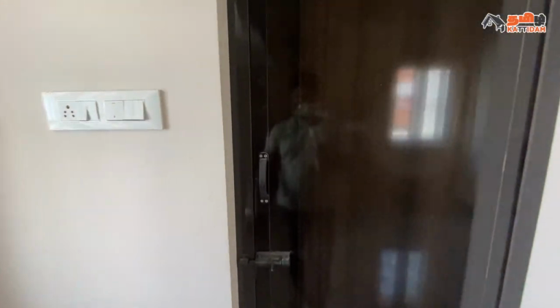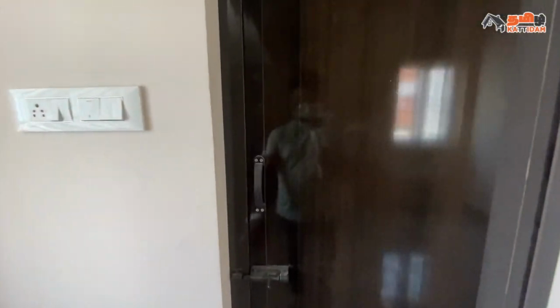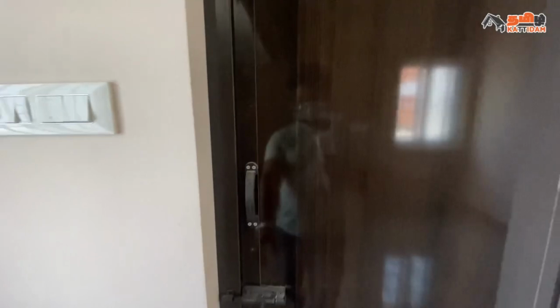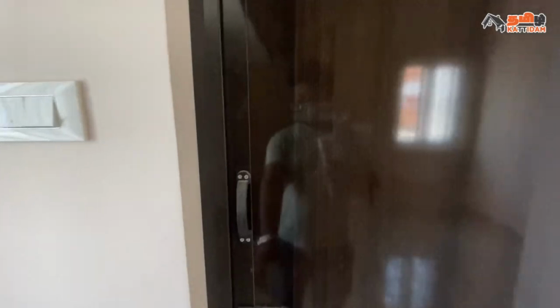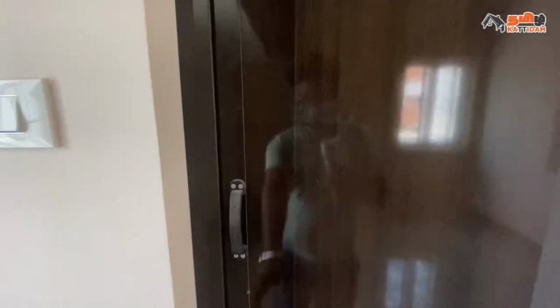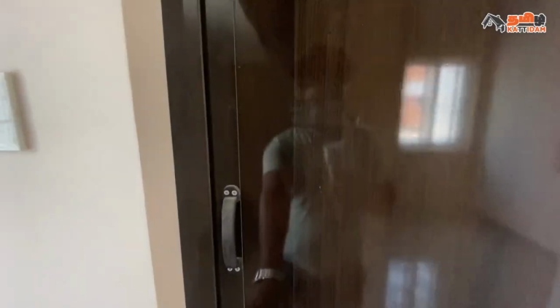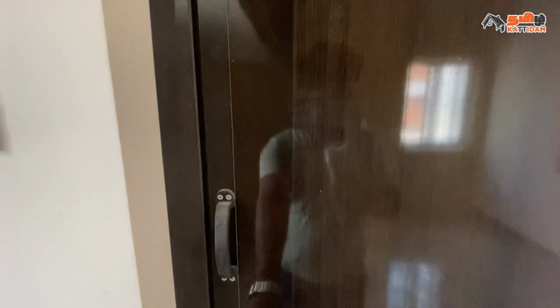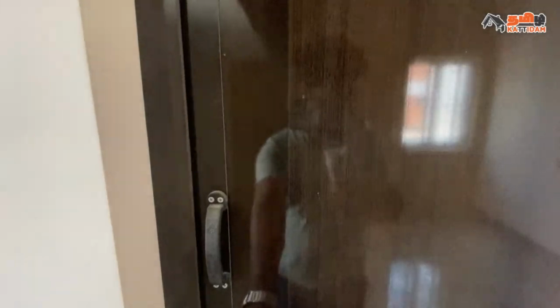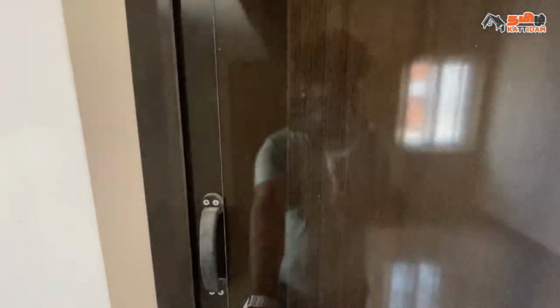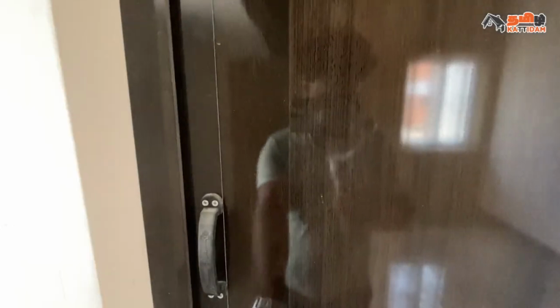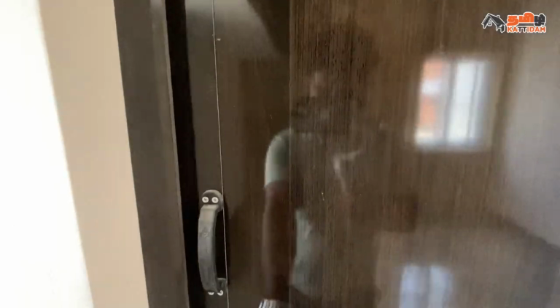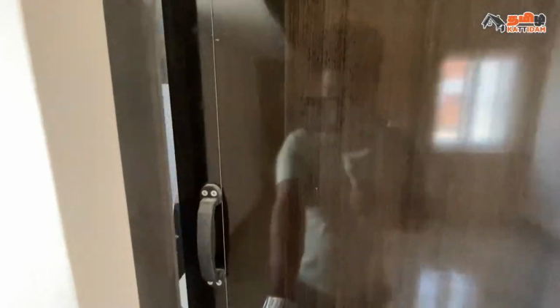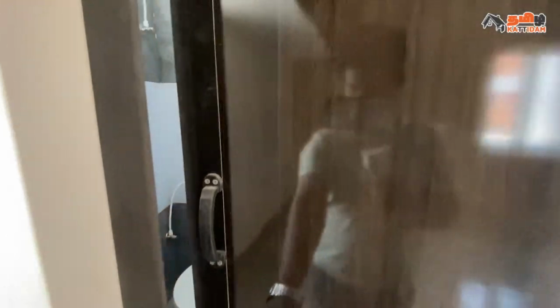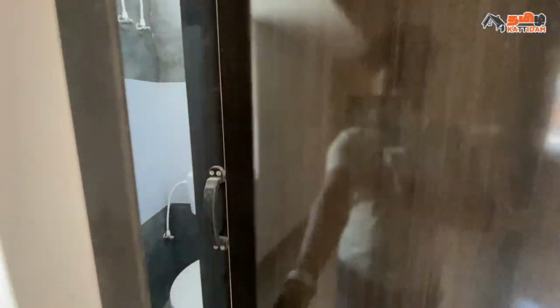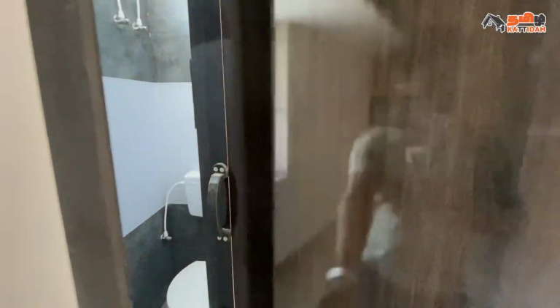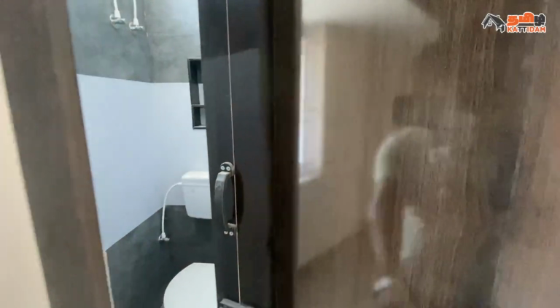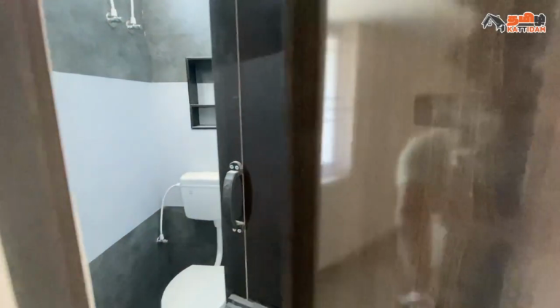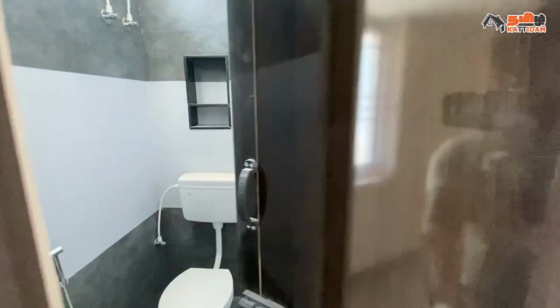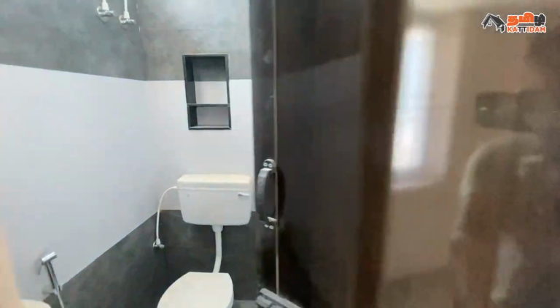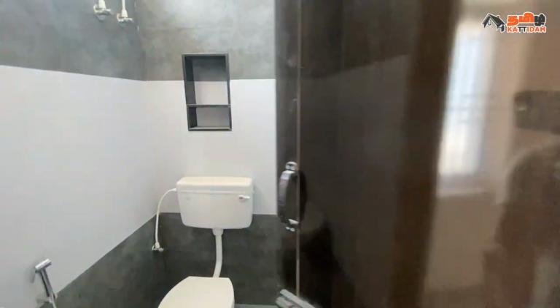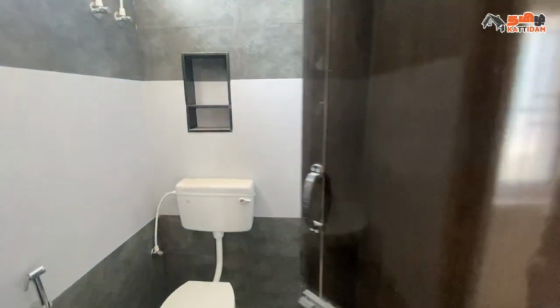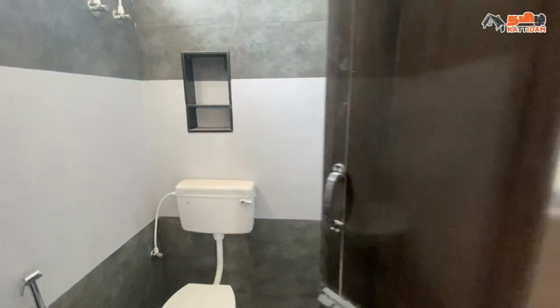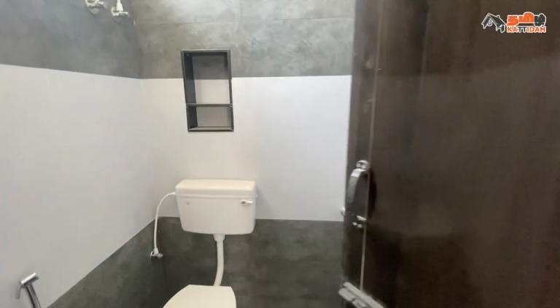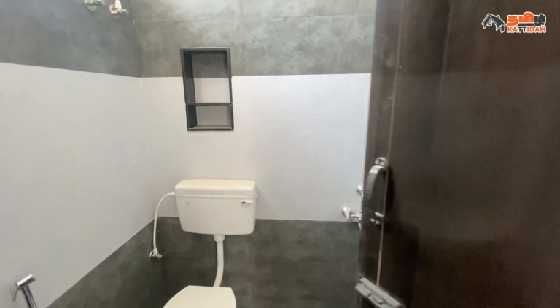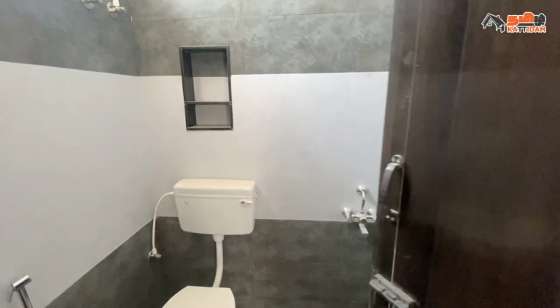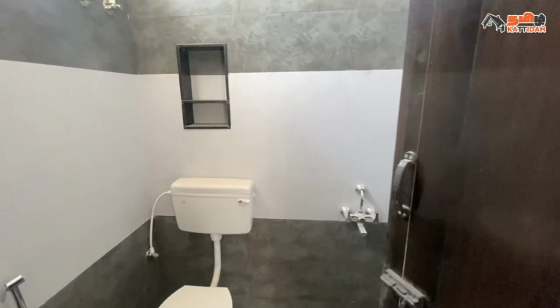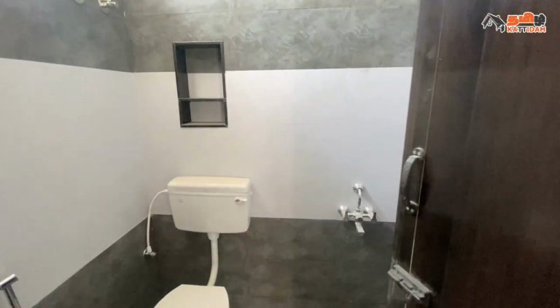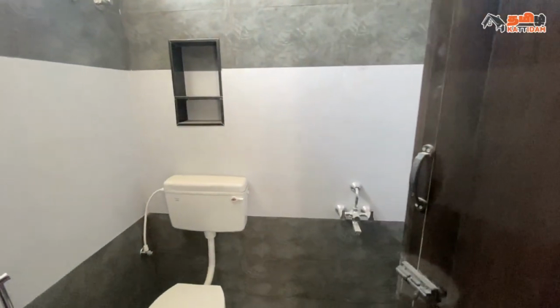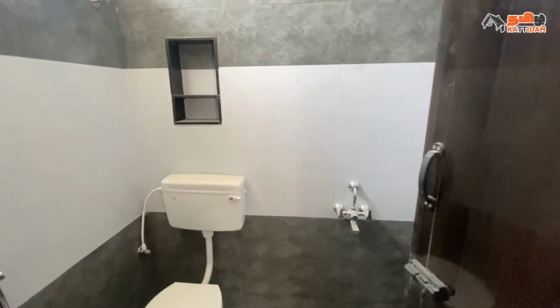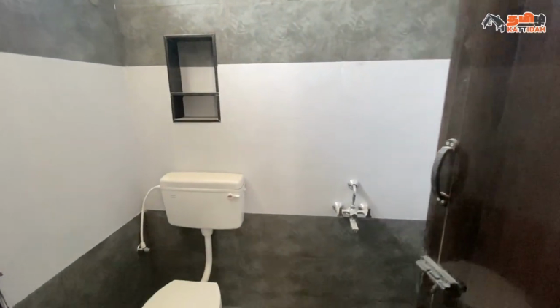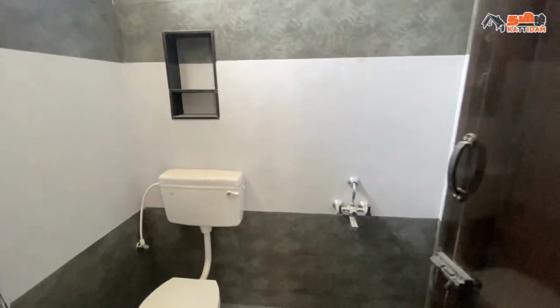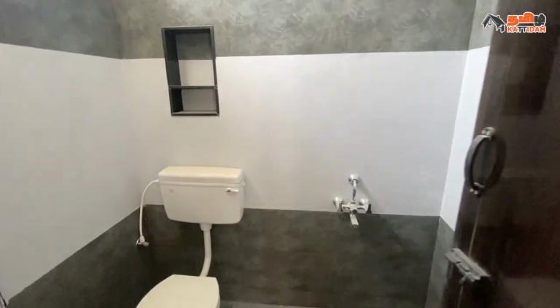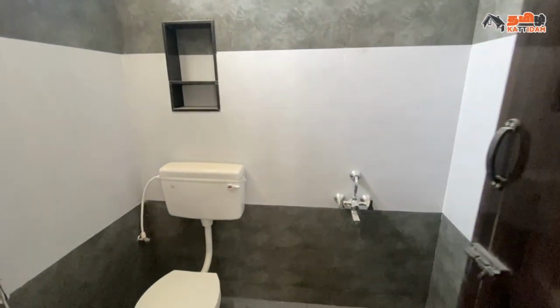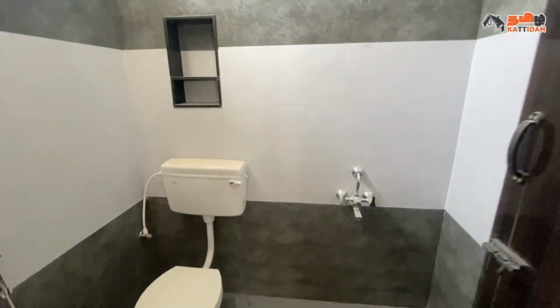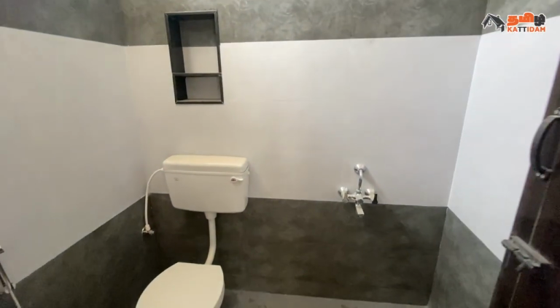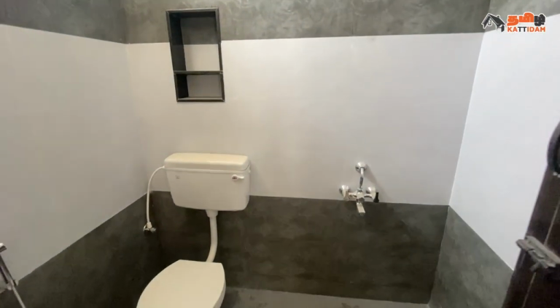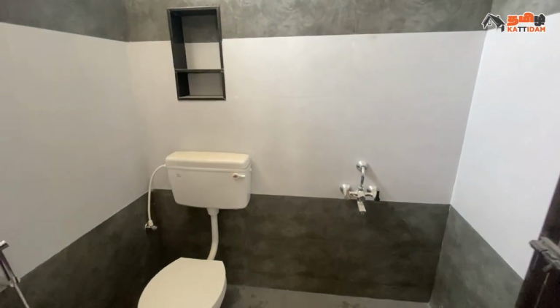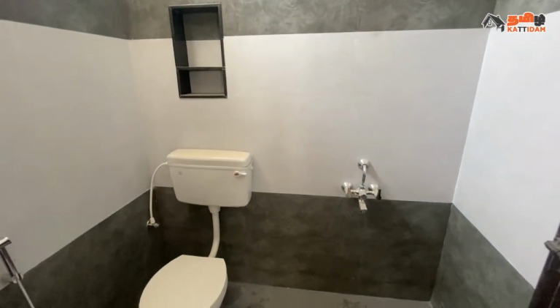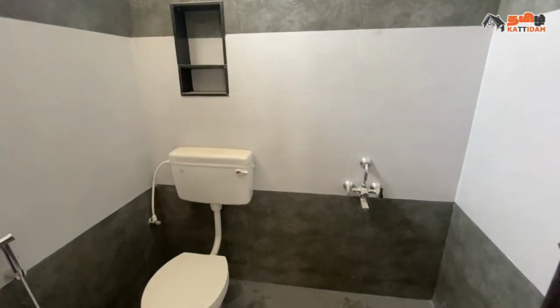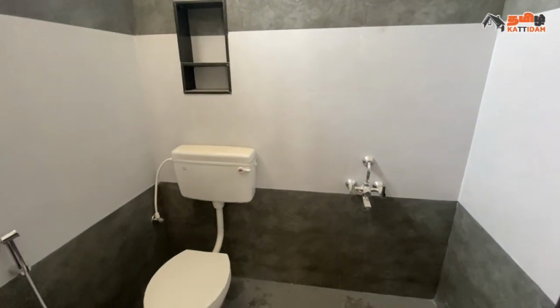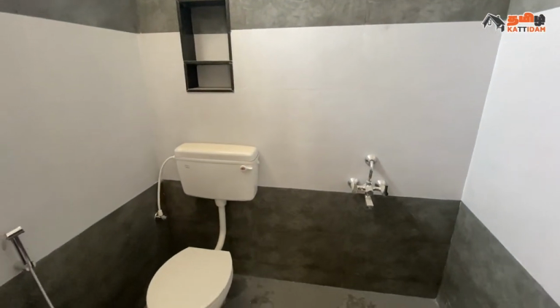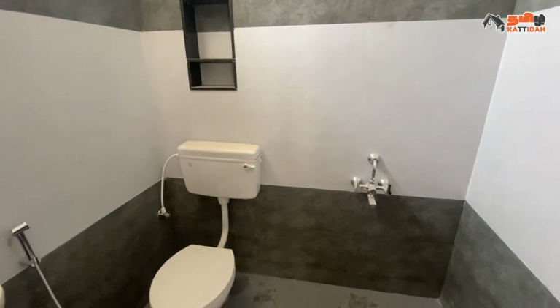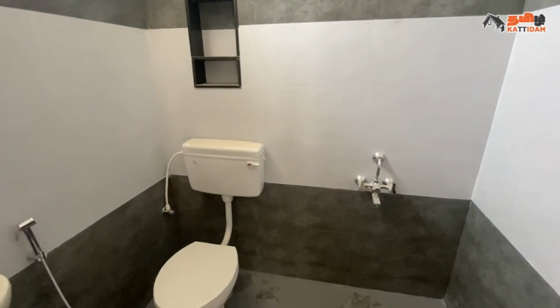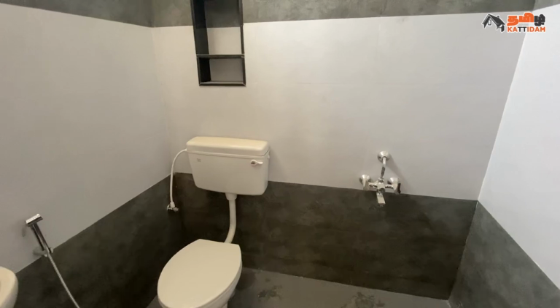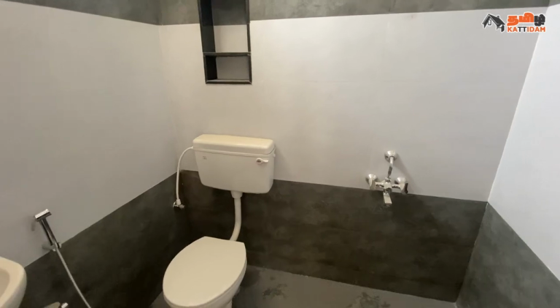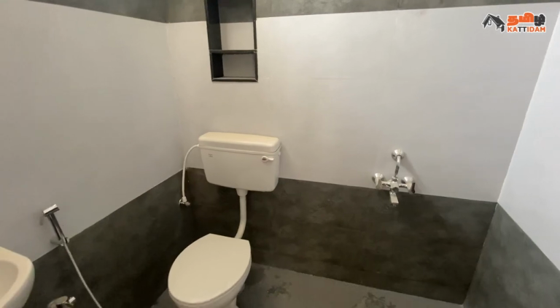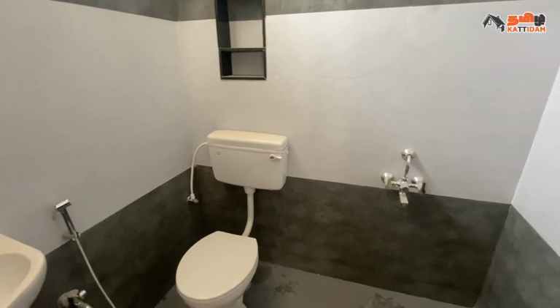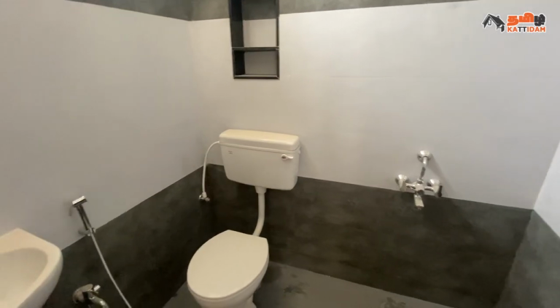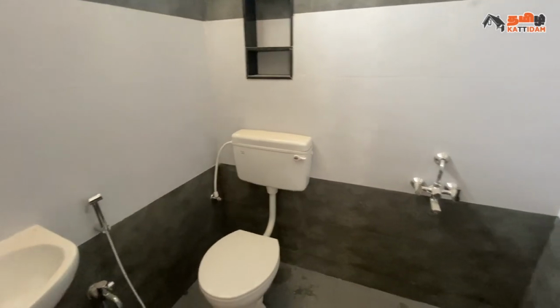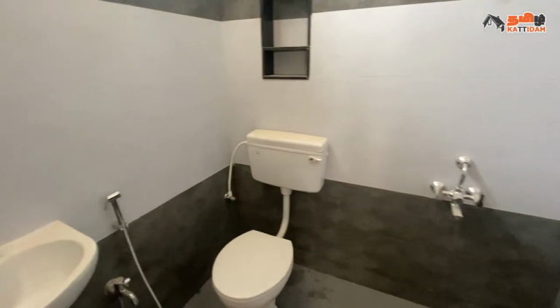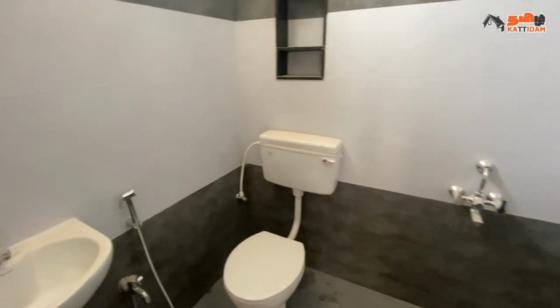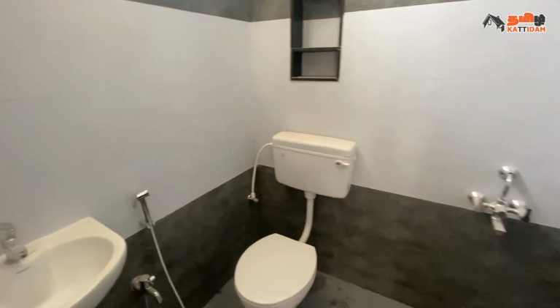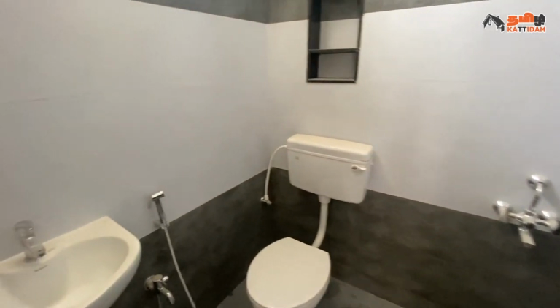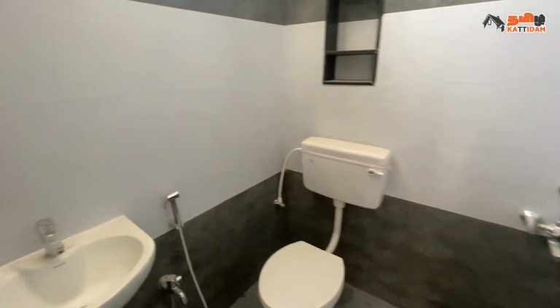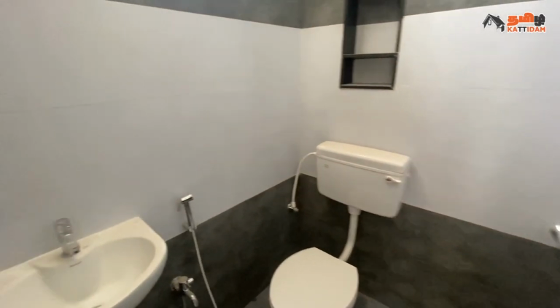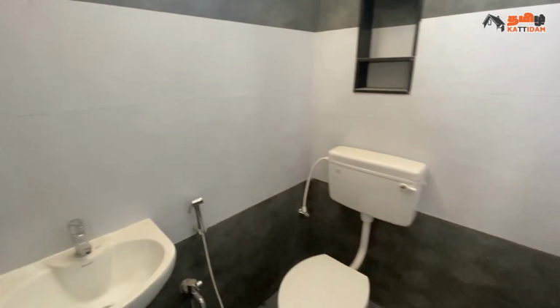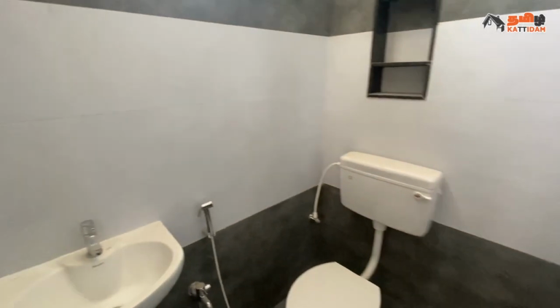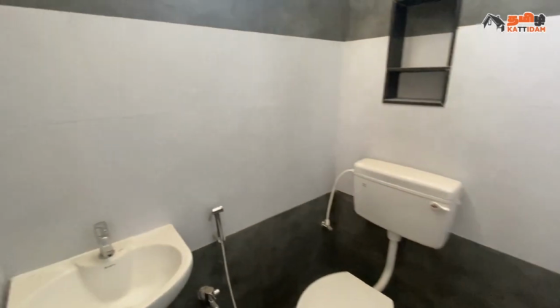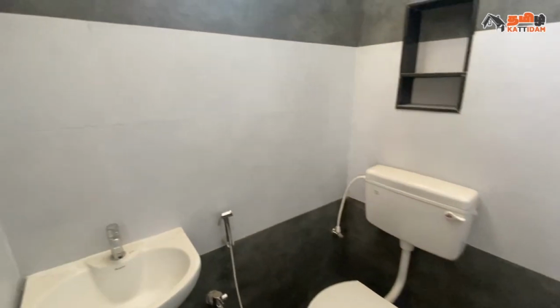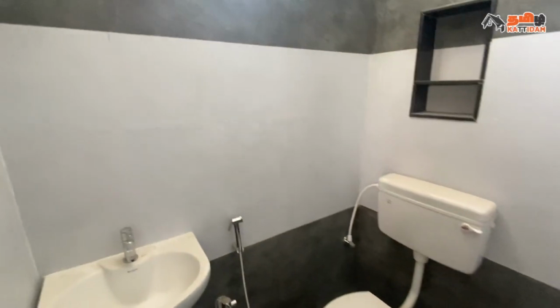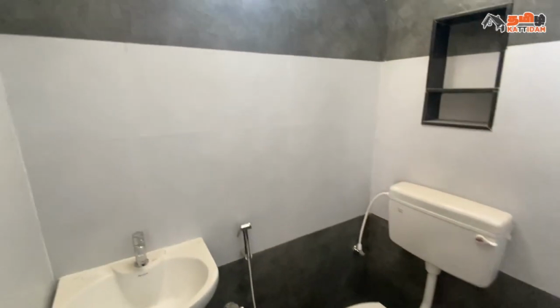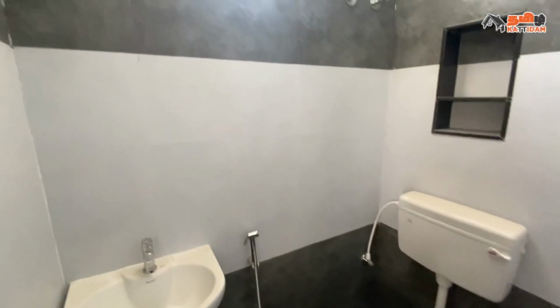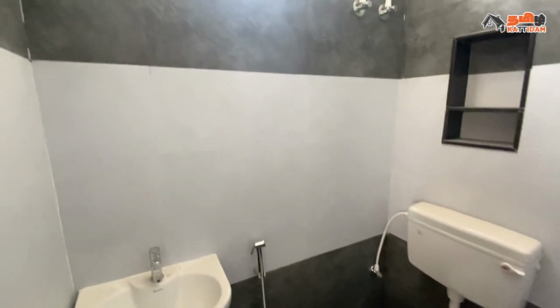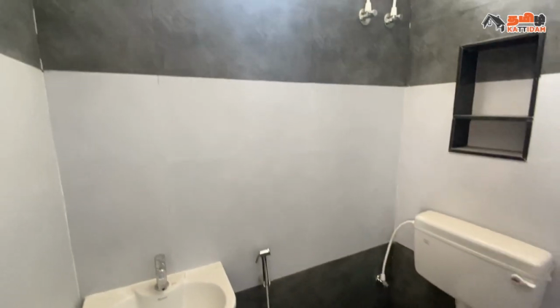Now we are entering this room, which is 5 by 6. Here is the floor, wall, wall tiles, and branded sanitaryware.